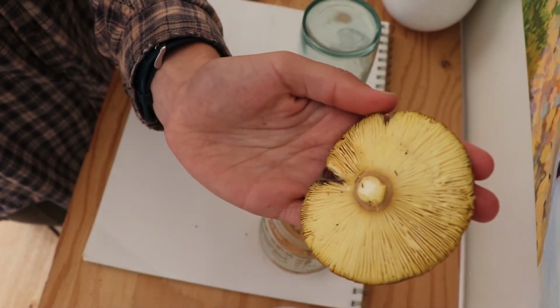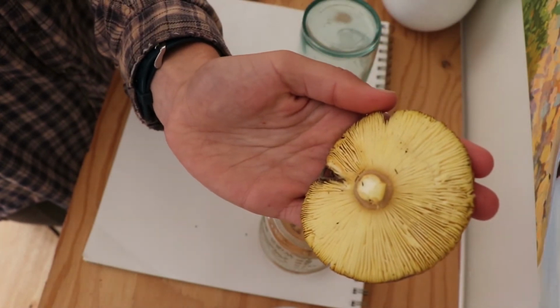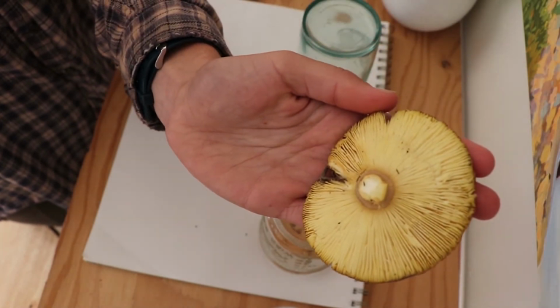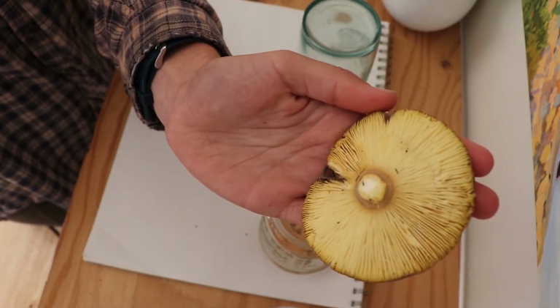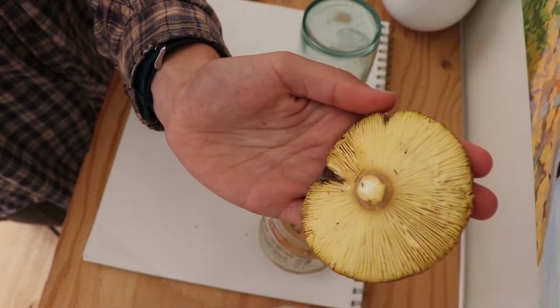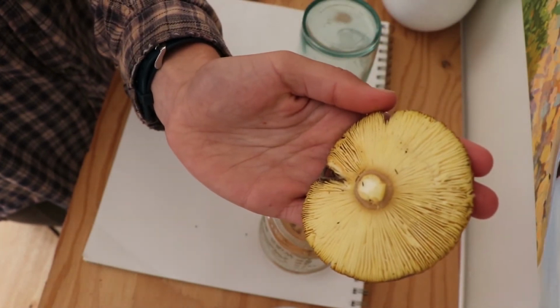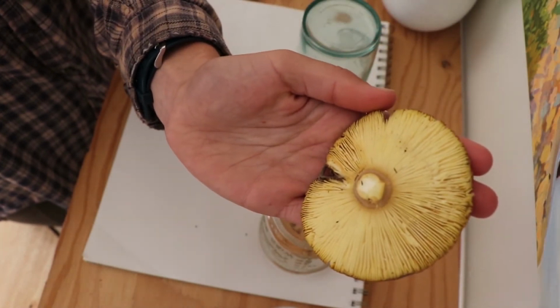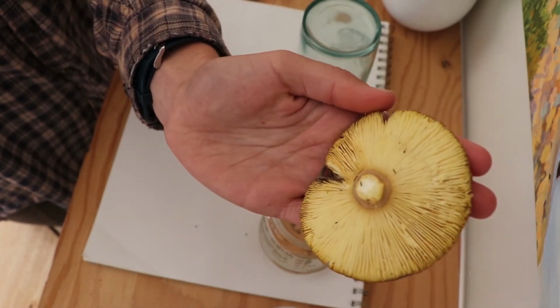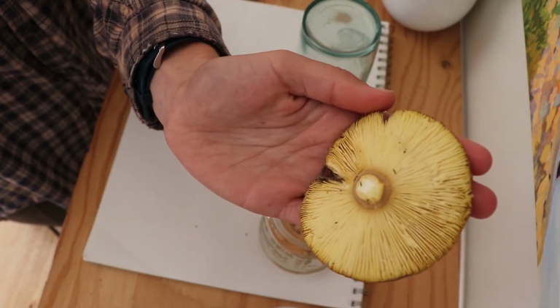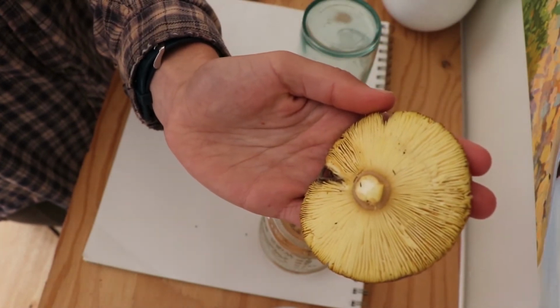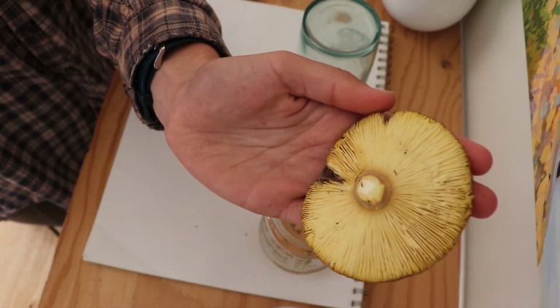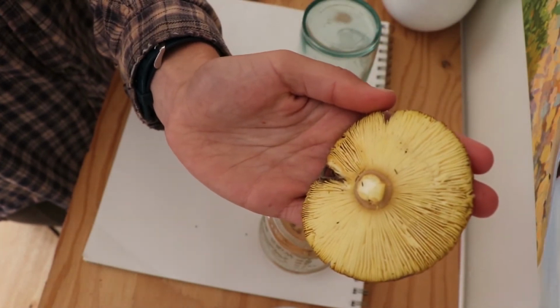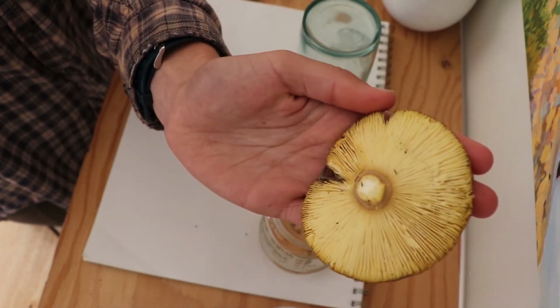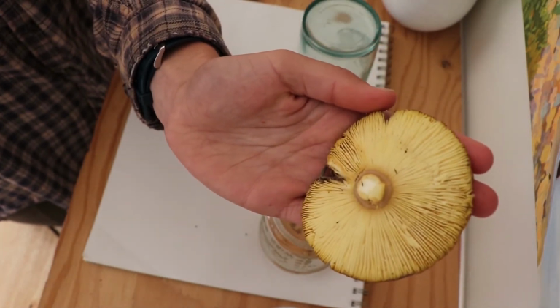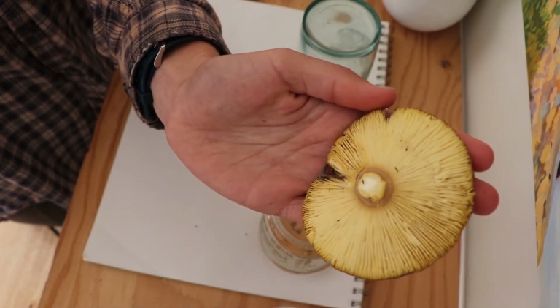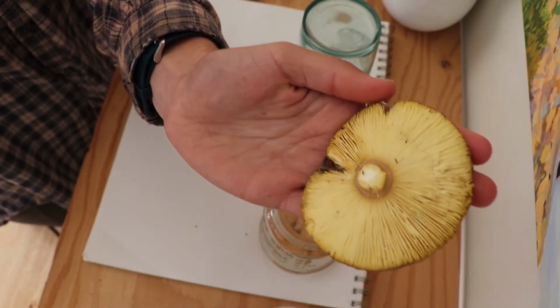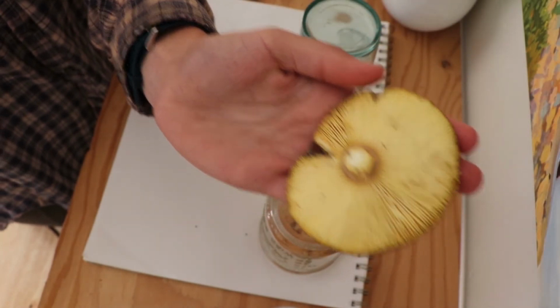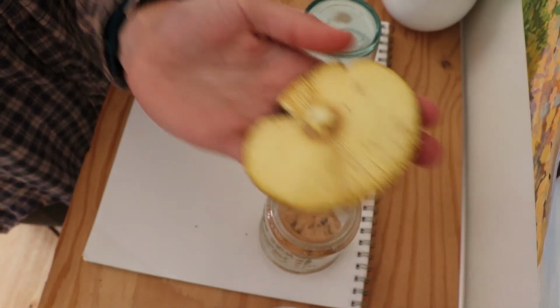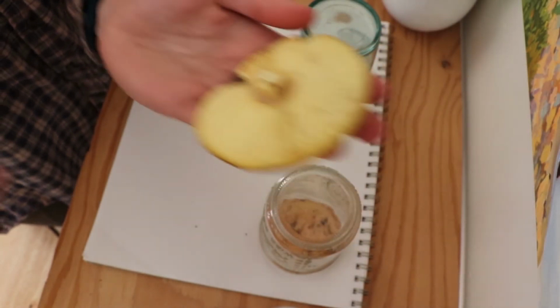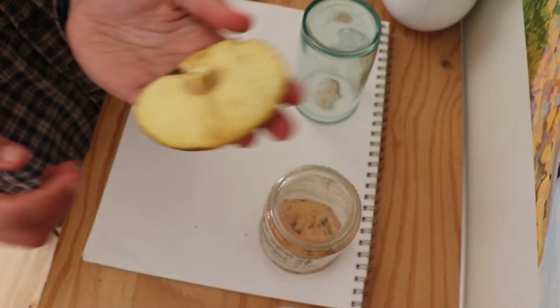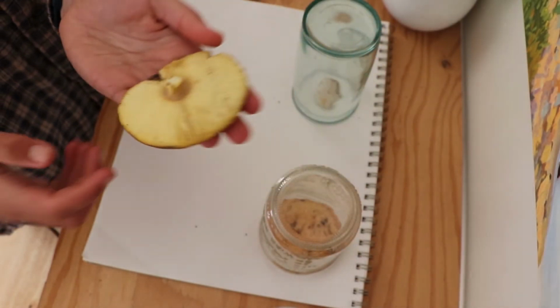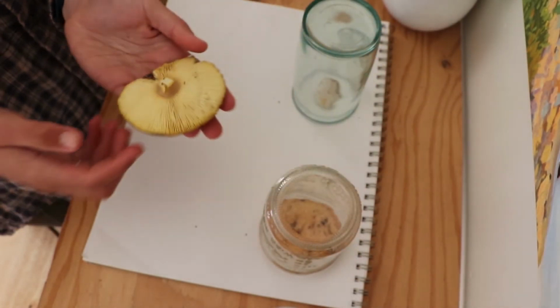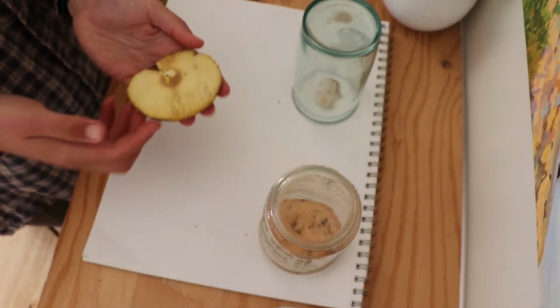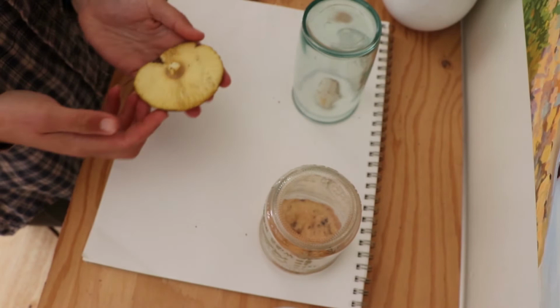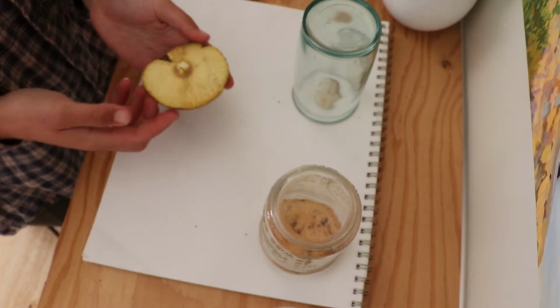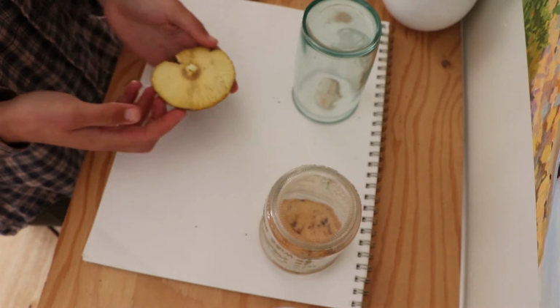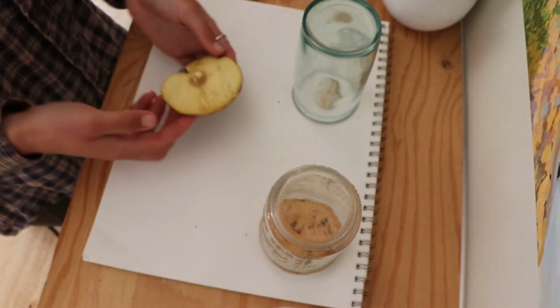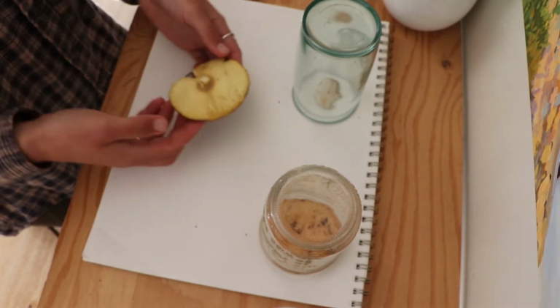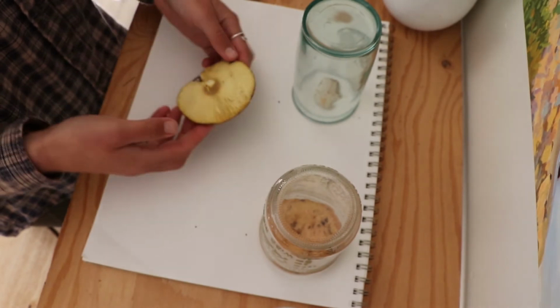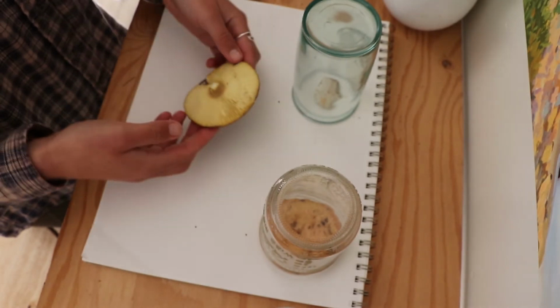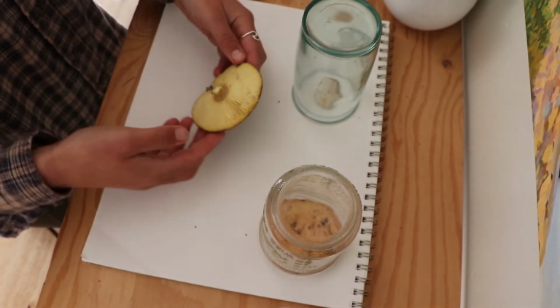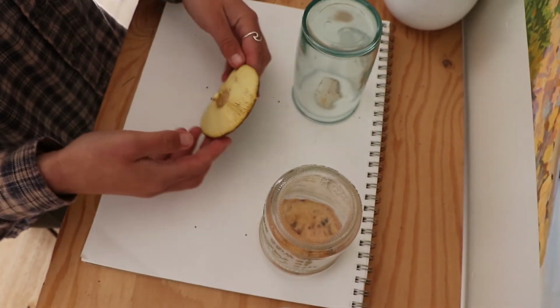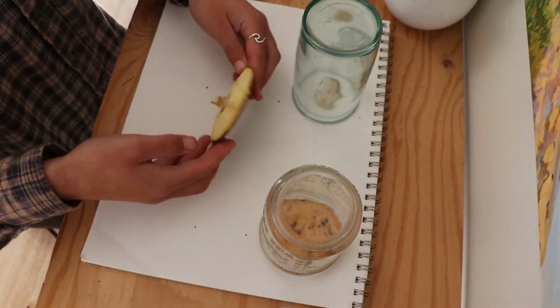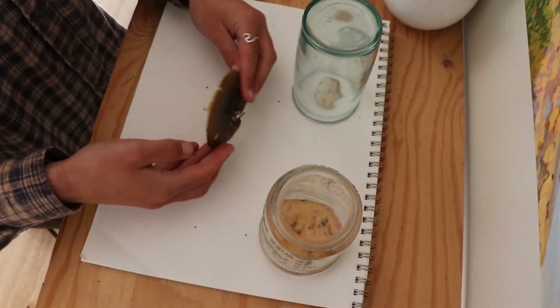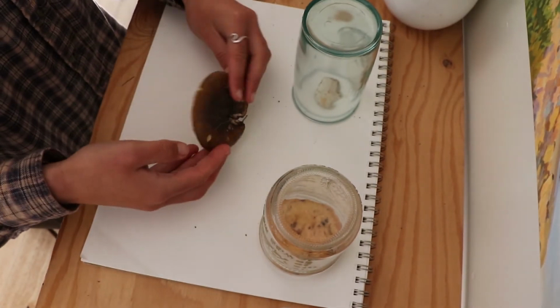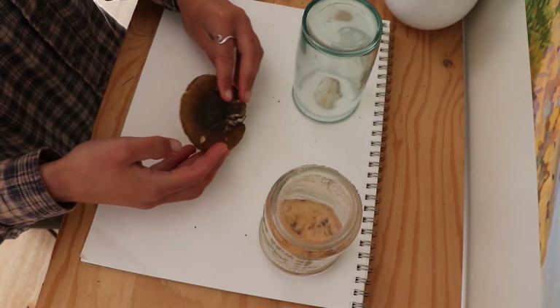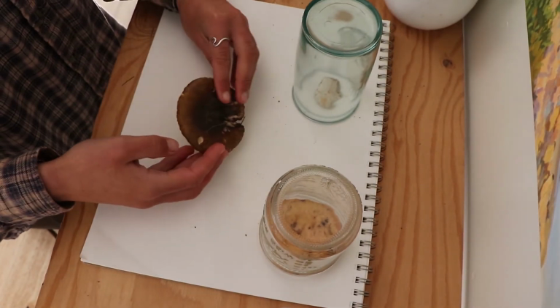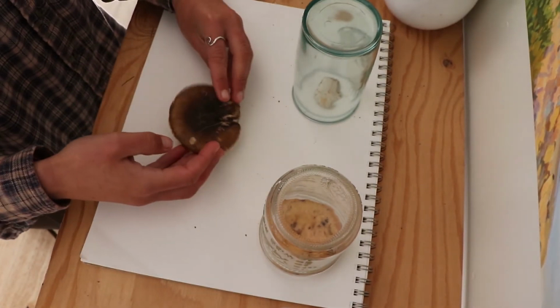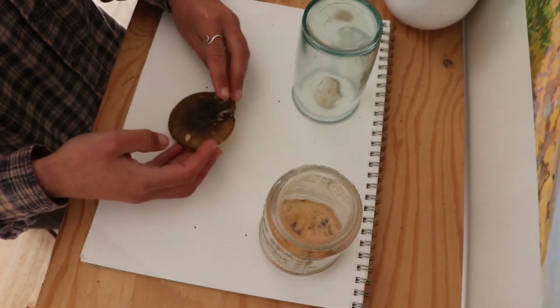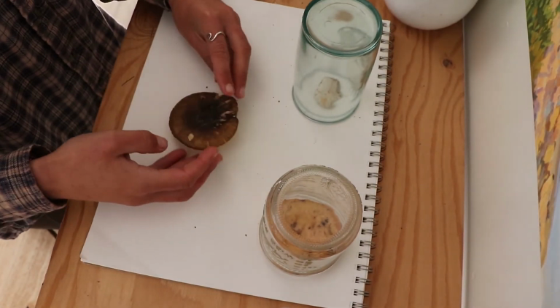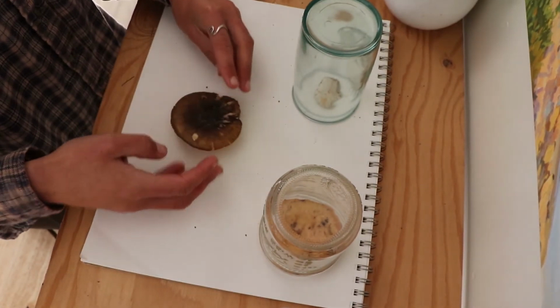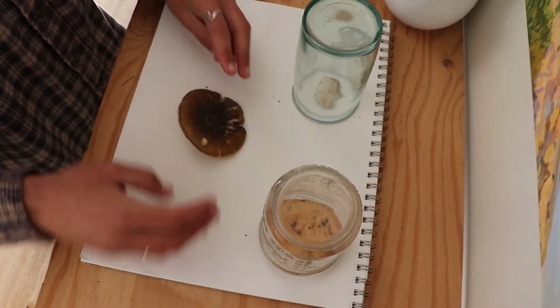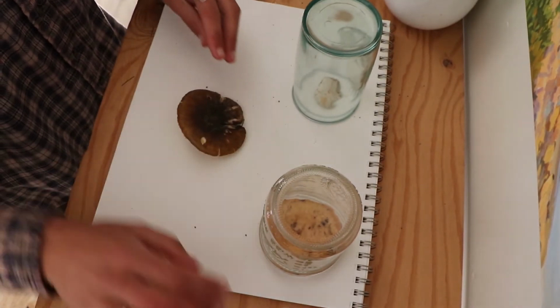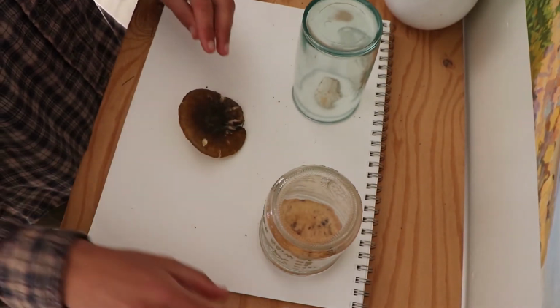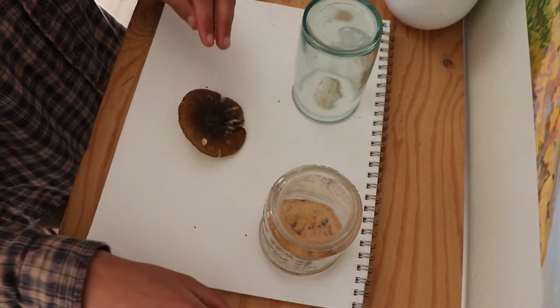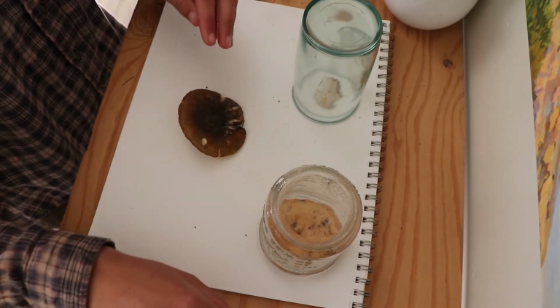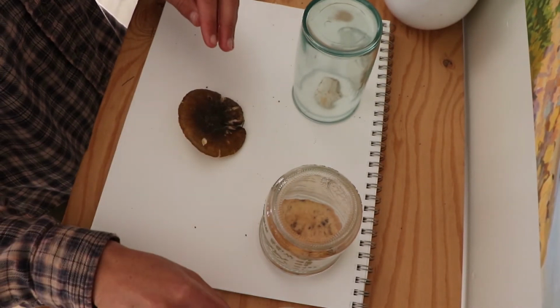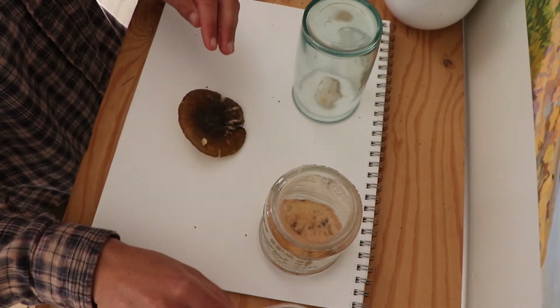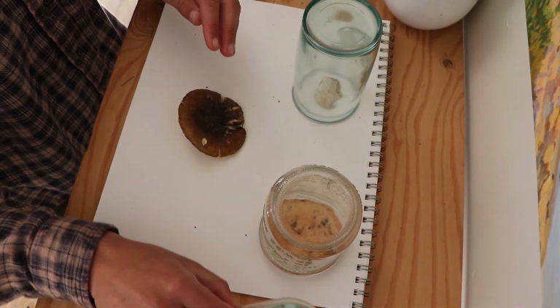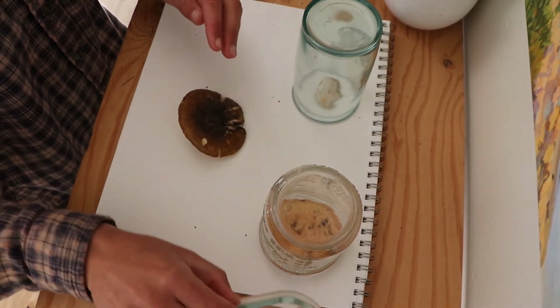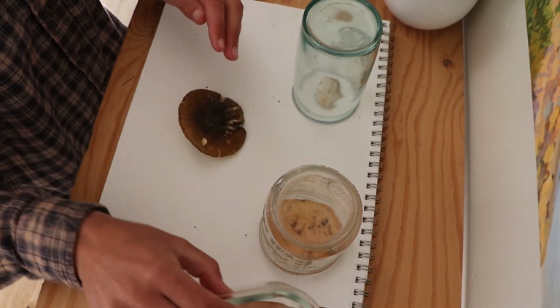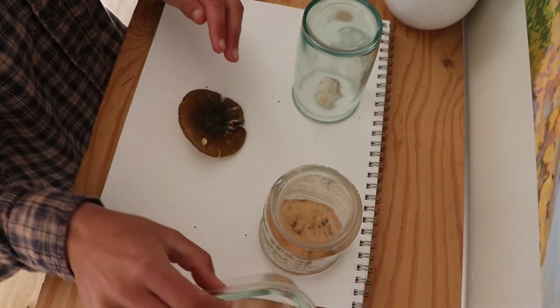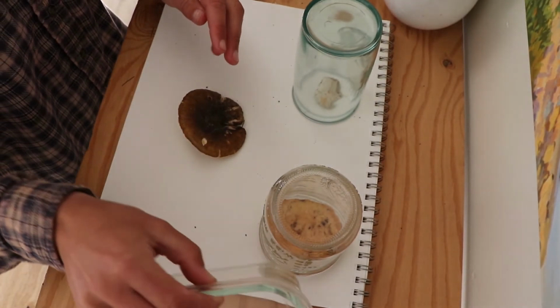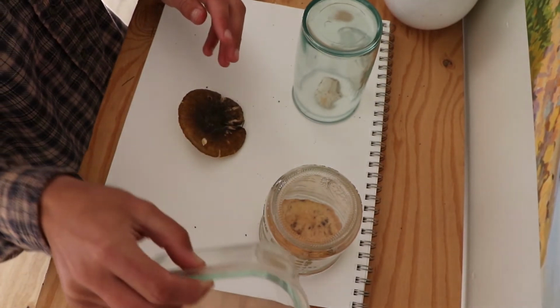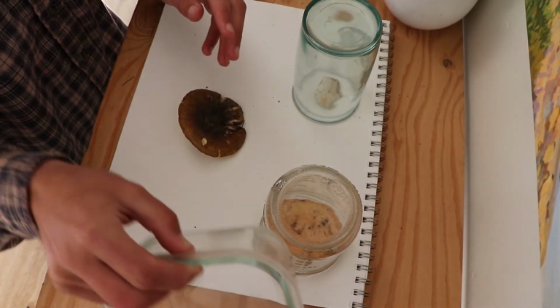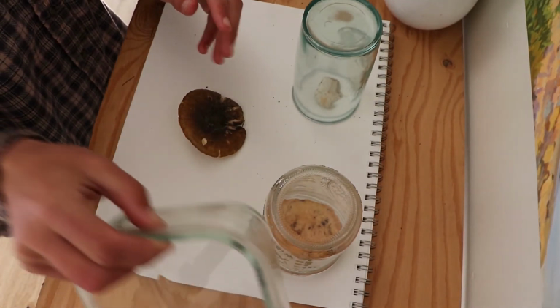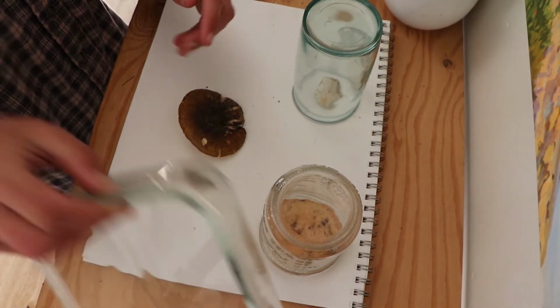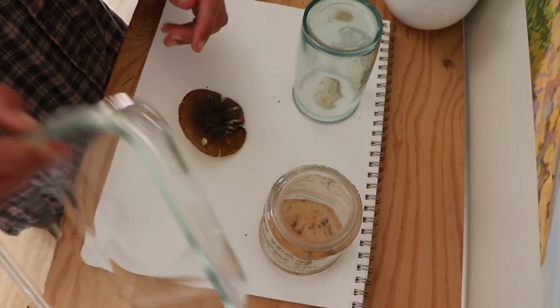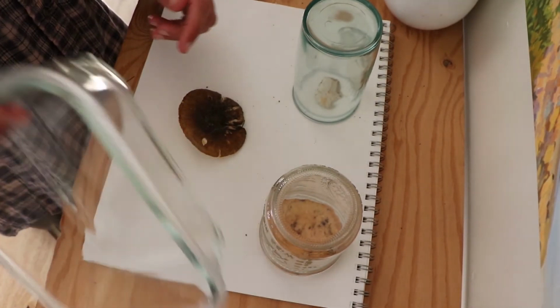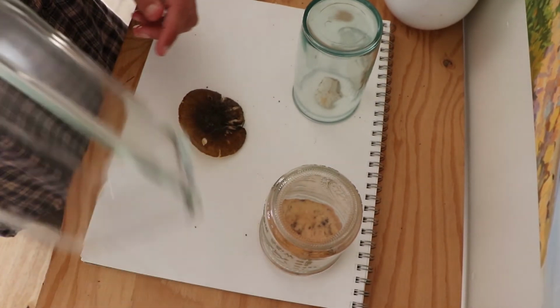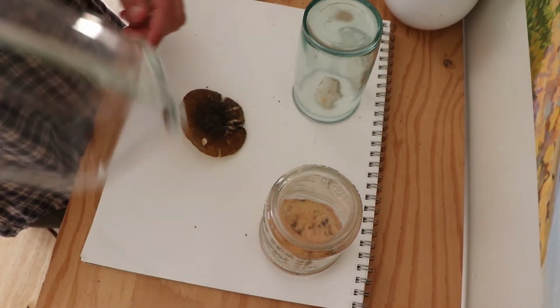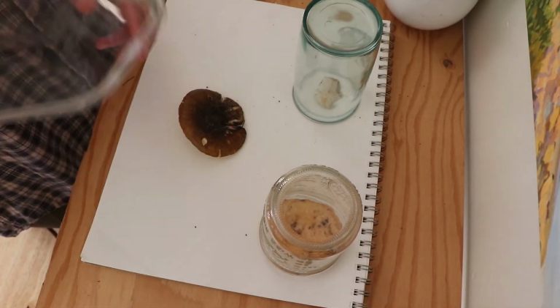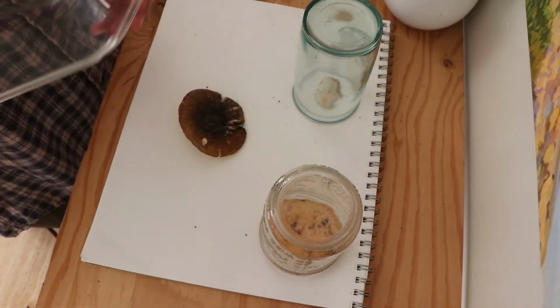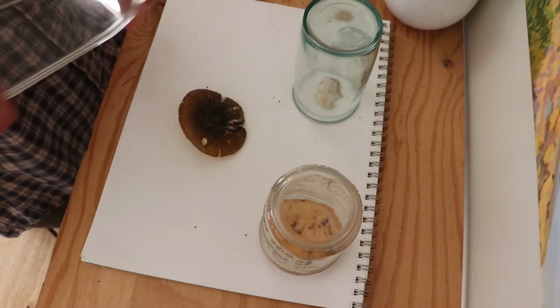You are going to want to leave your mushroom covered anywhere from a couple of hours to overnight, depending on the freshness of the mushroom.